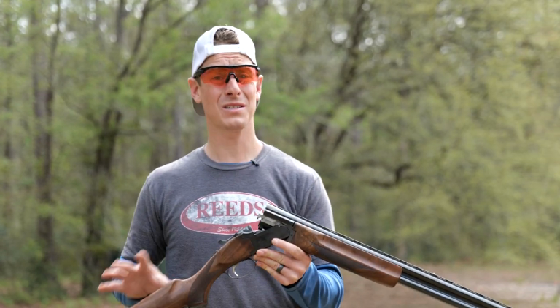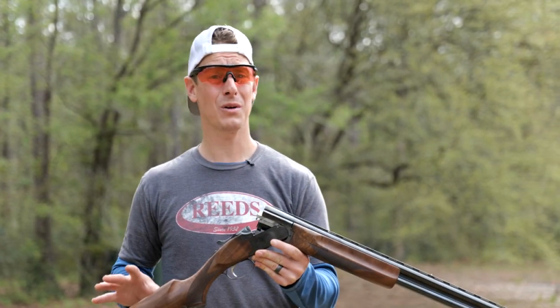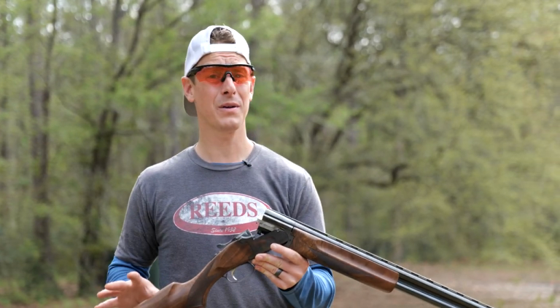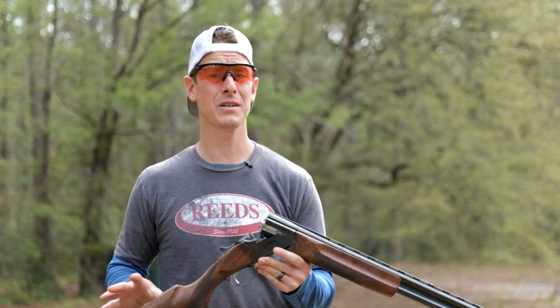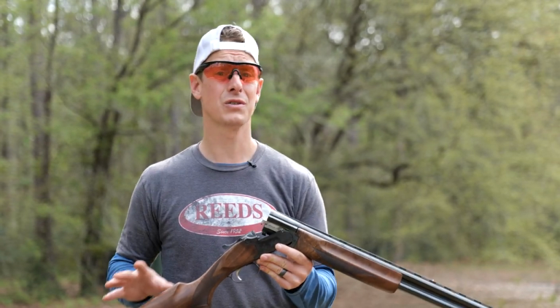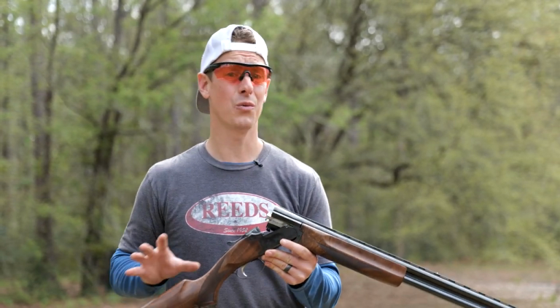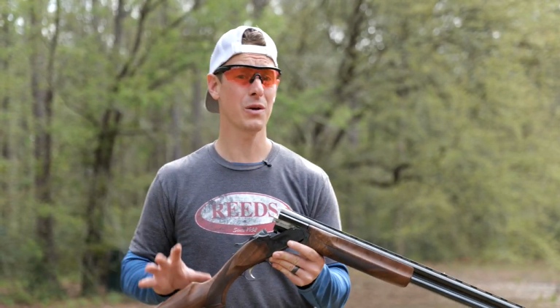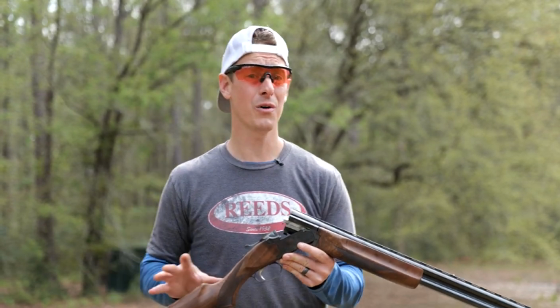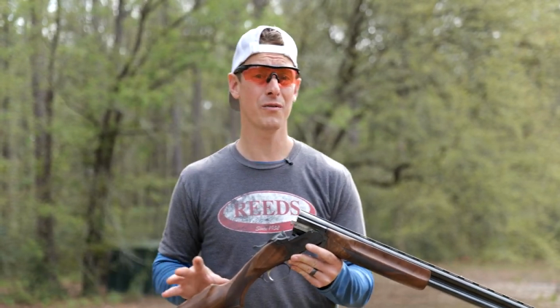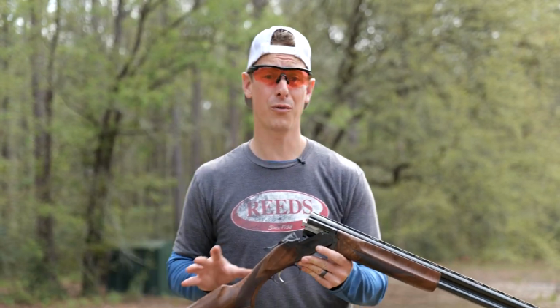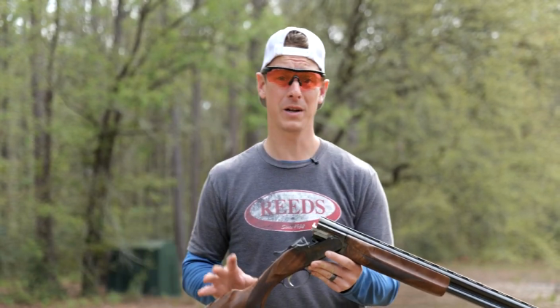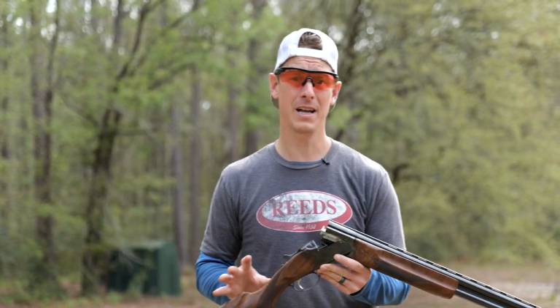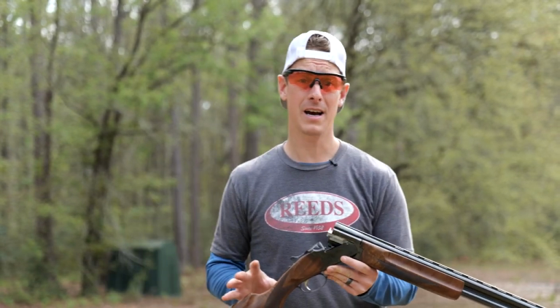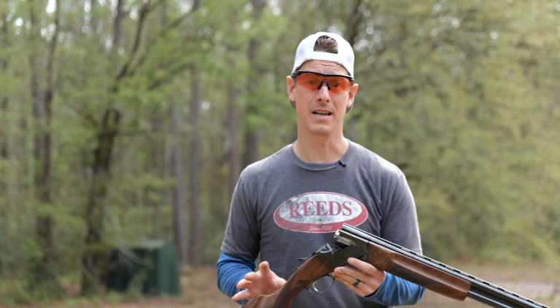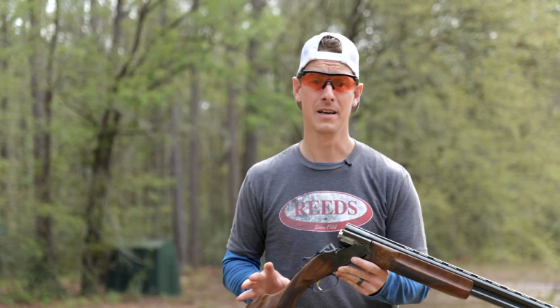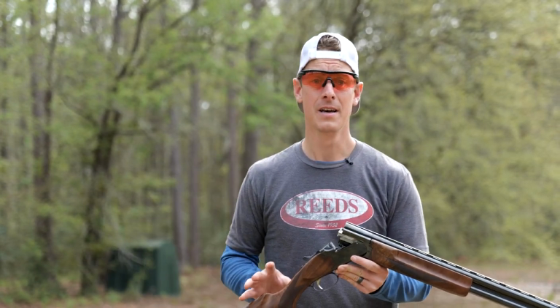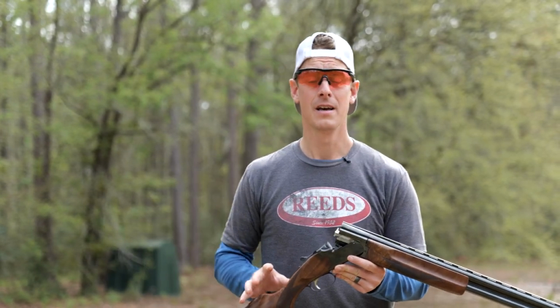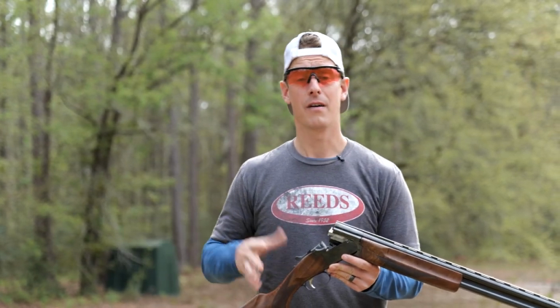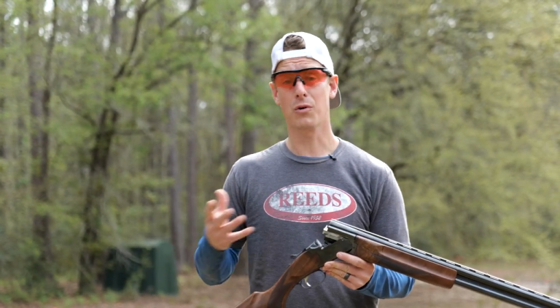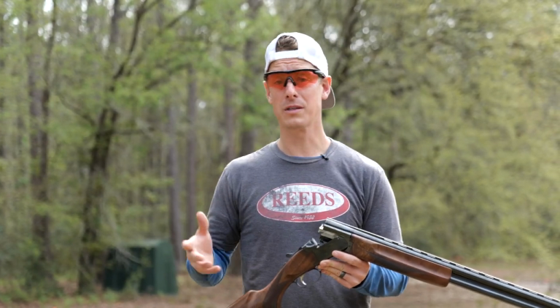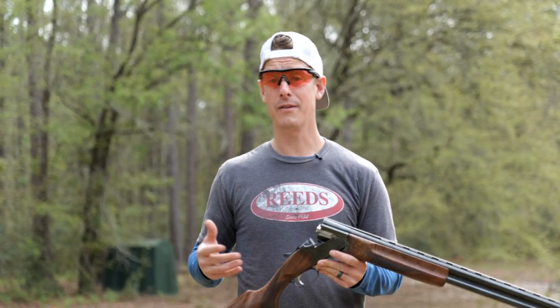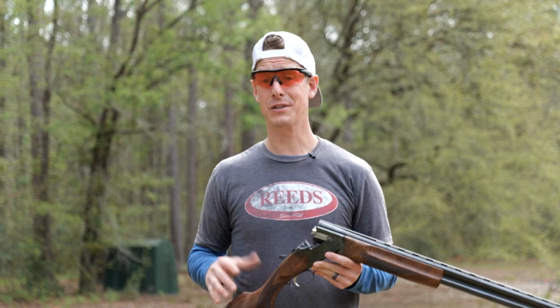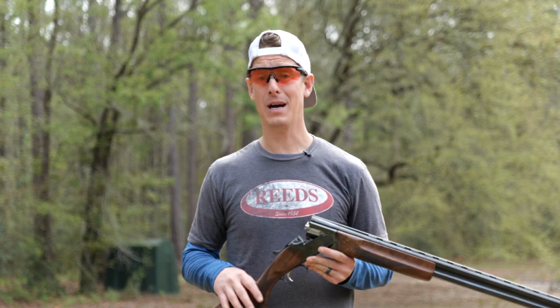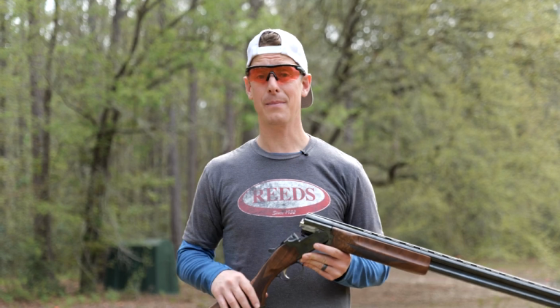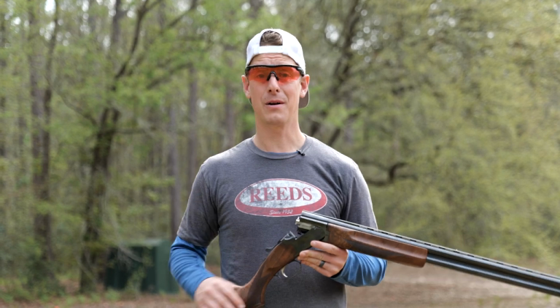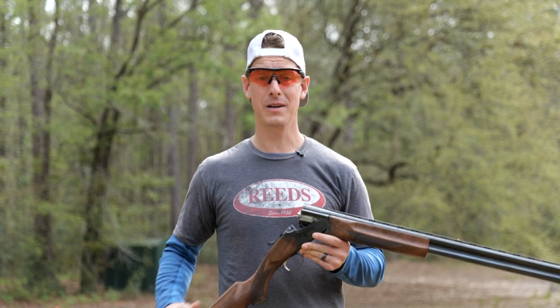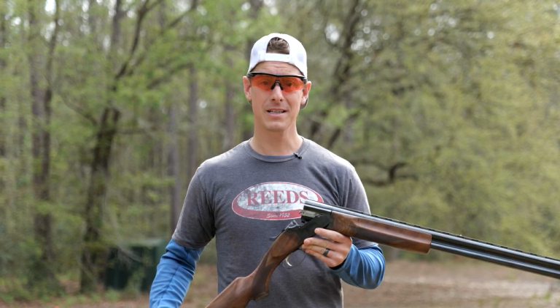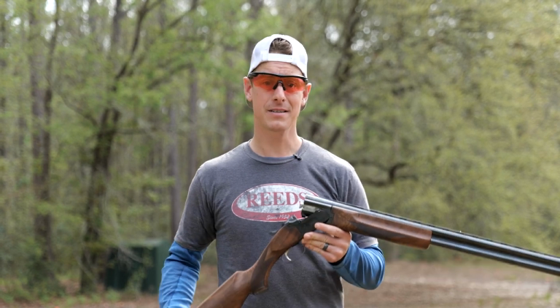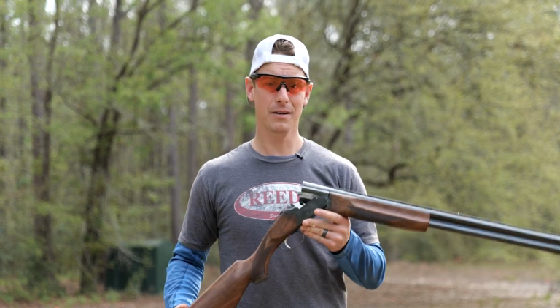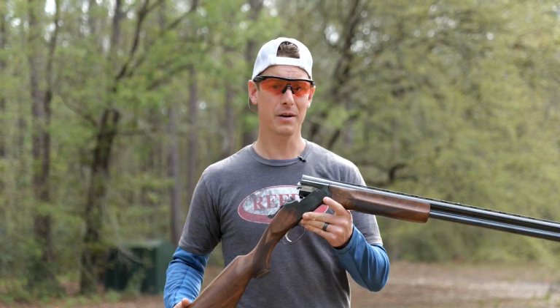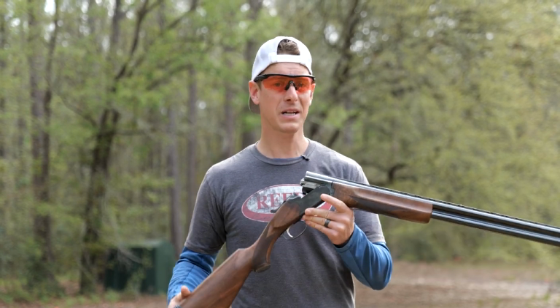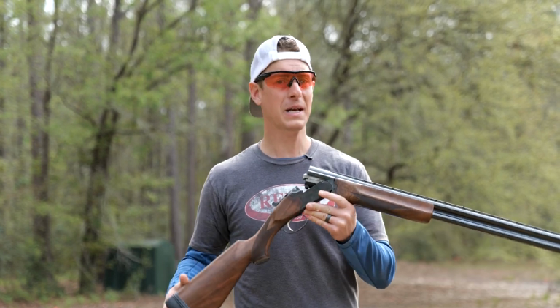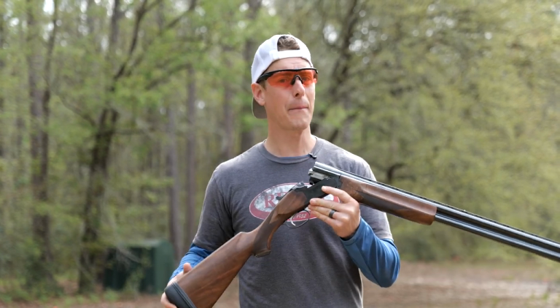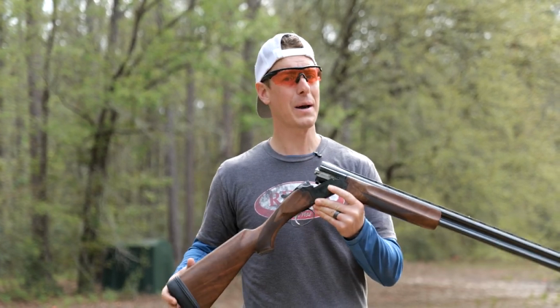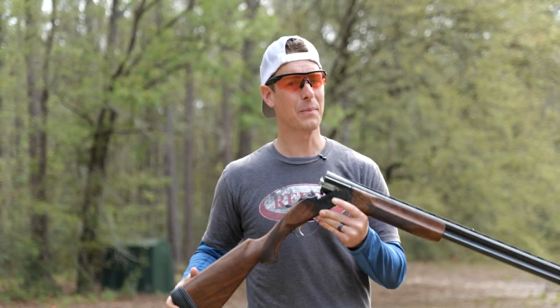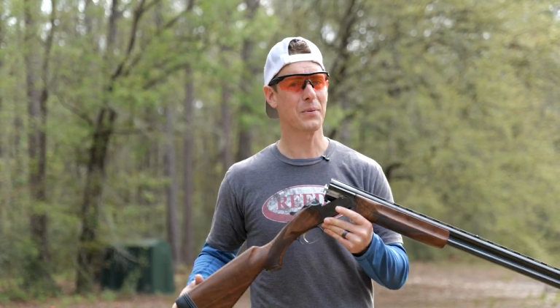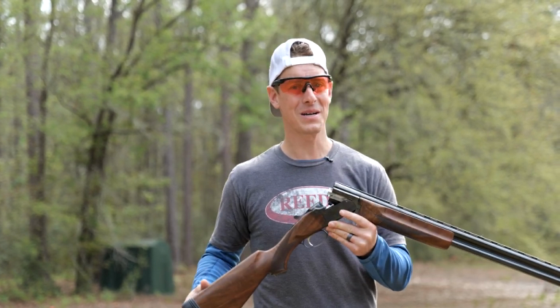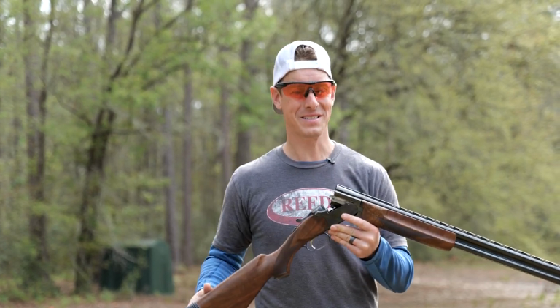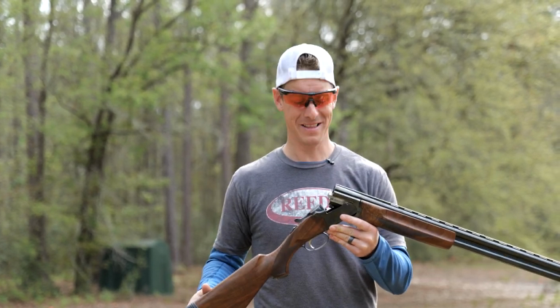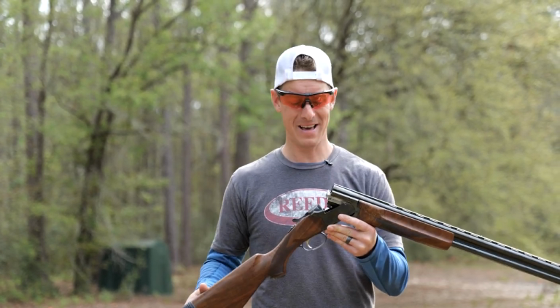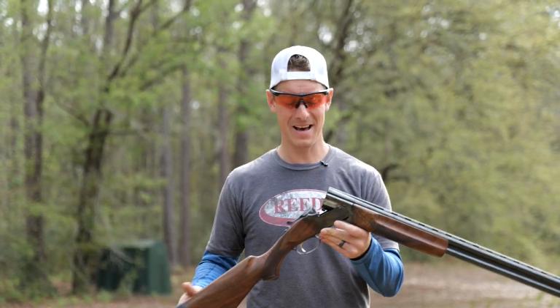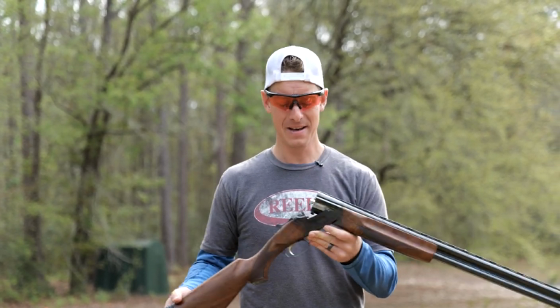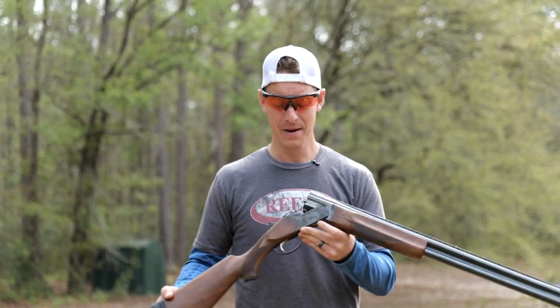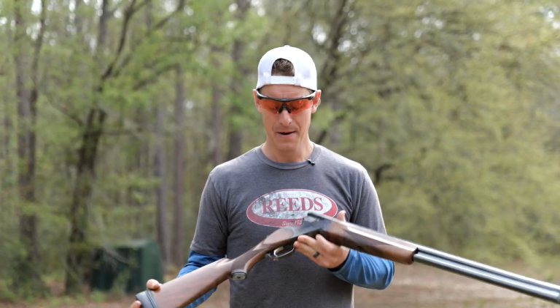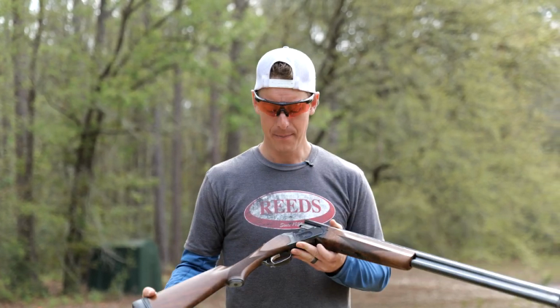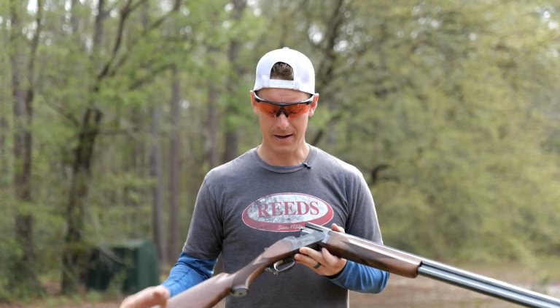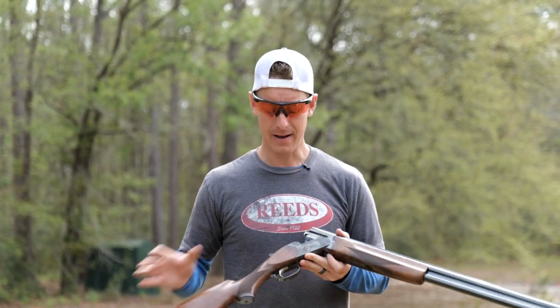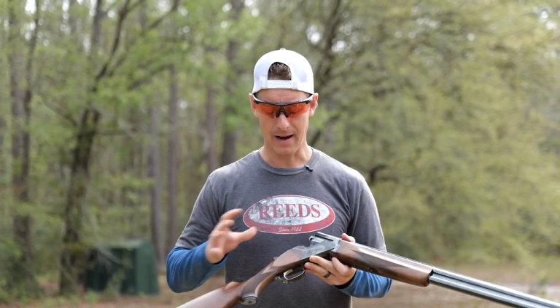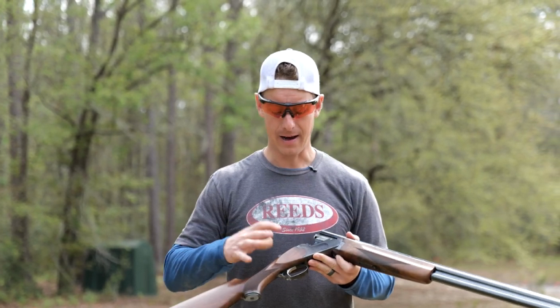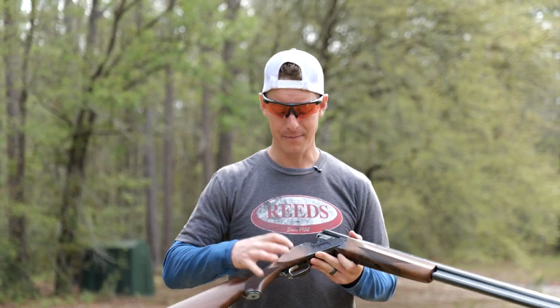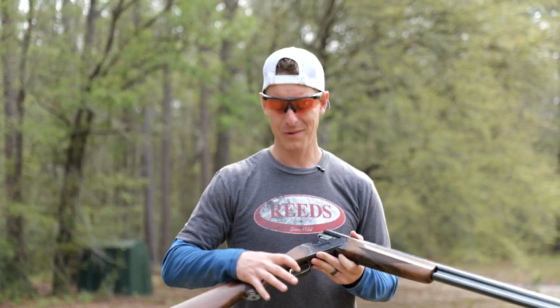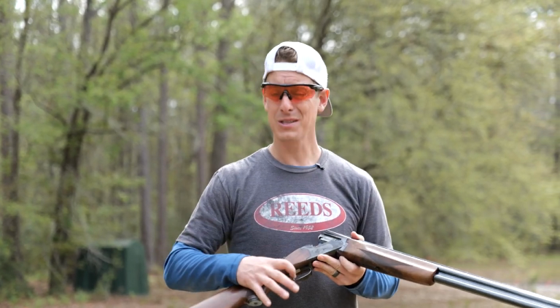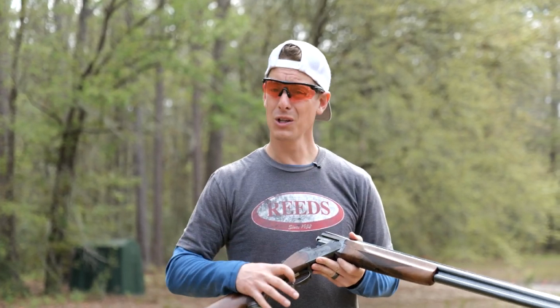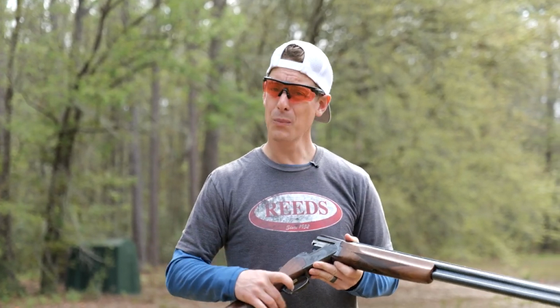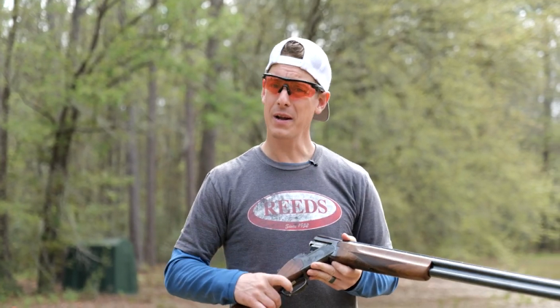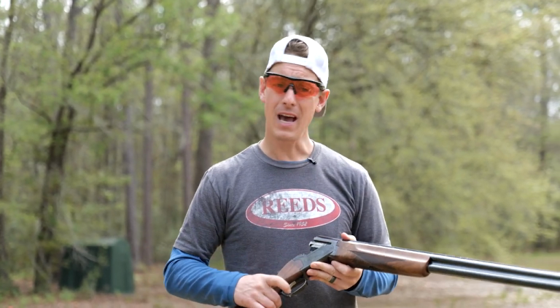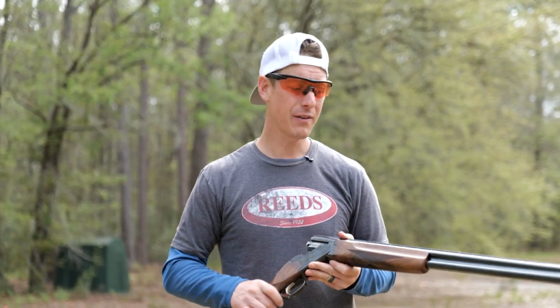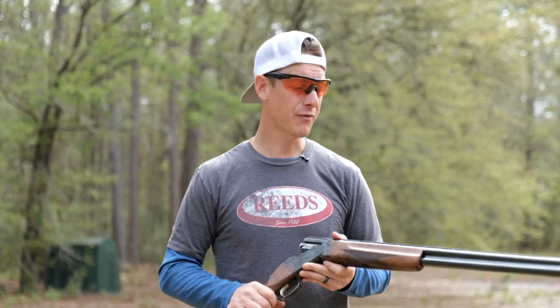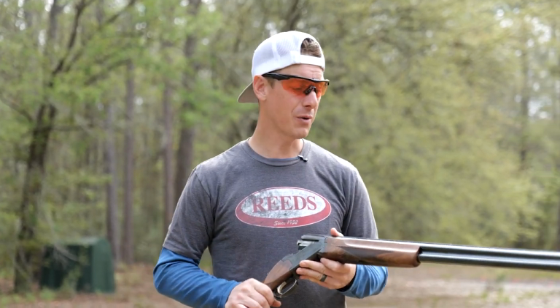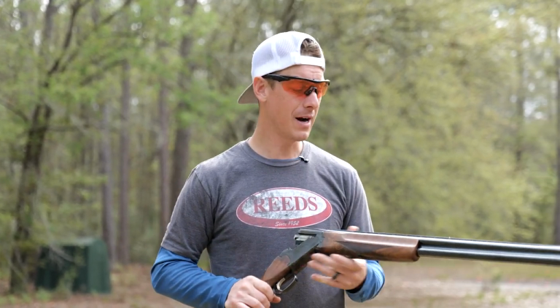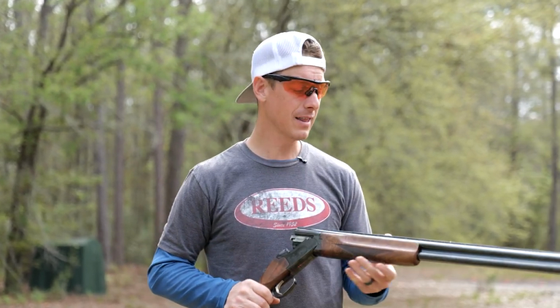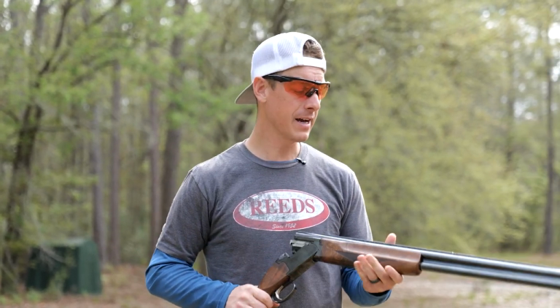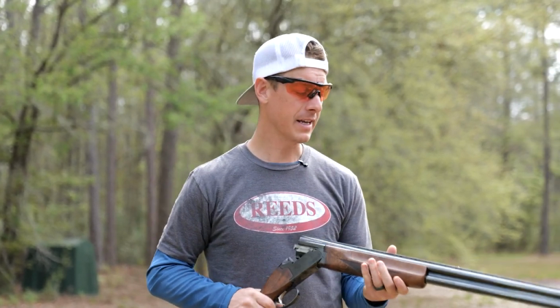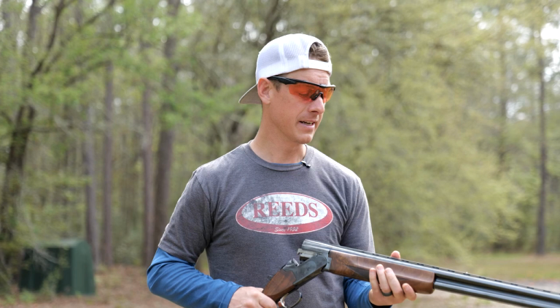MSRP is $2,149. Of course, if you're shopping at Reed's, you're going to get a better price than that, but the trigger was a little bit heavy for my liking.